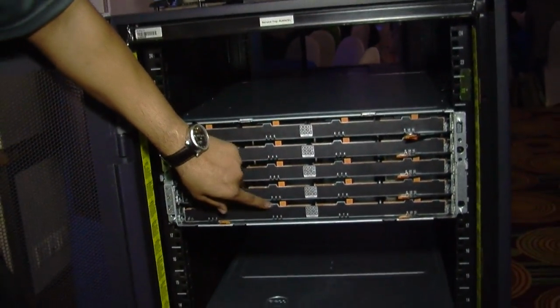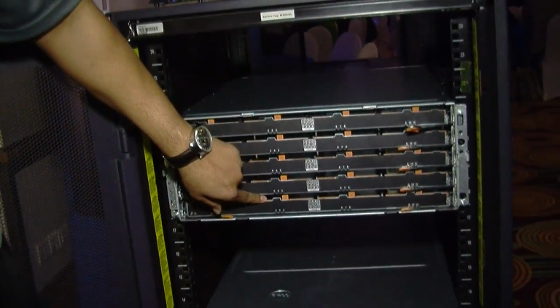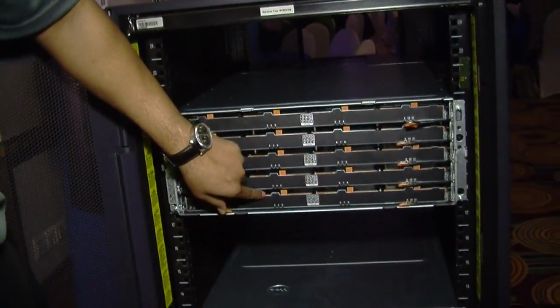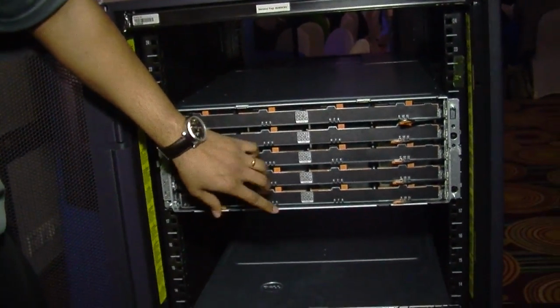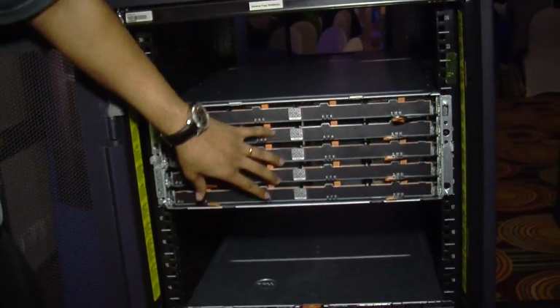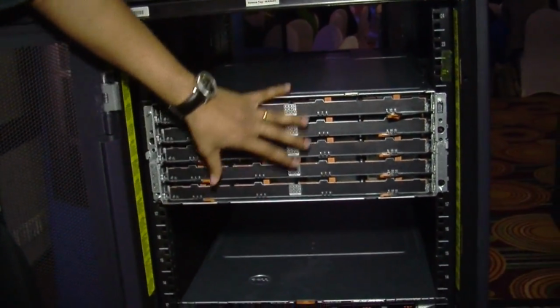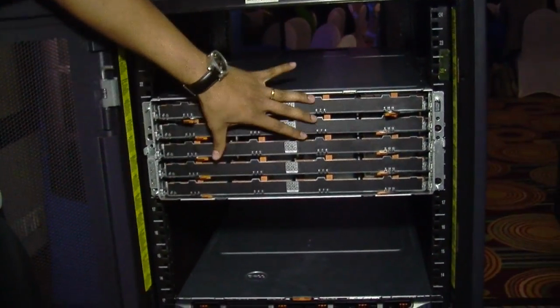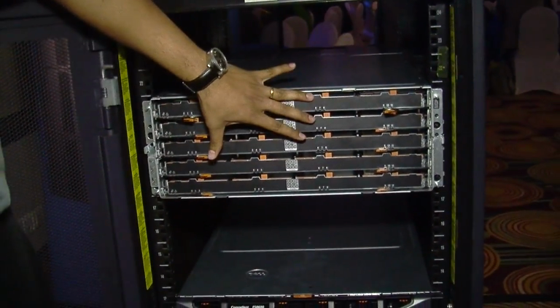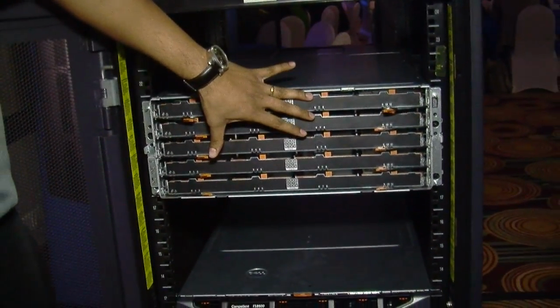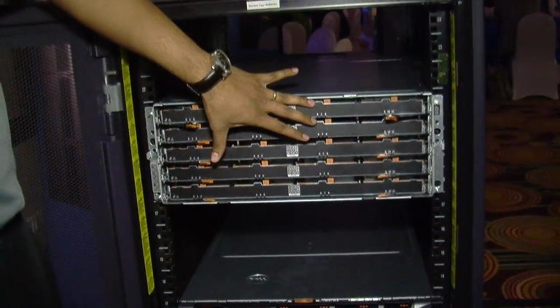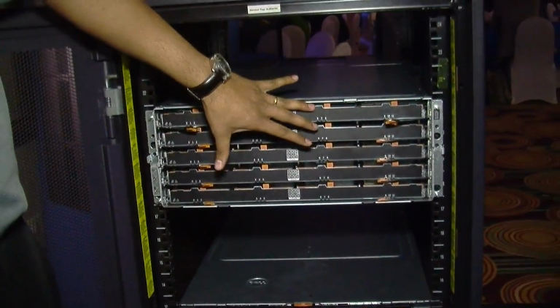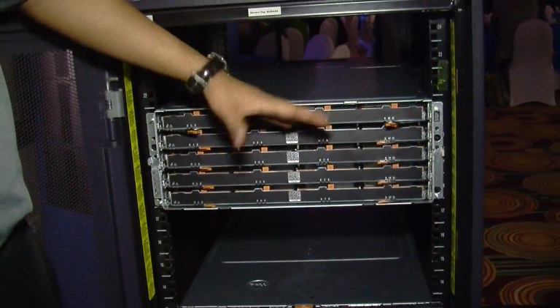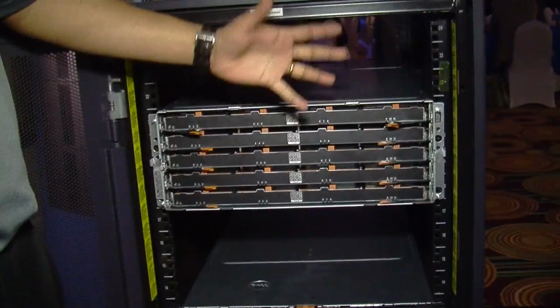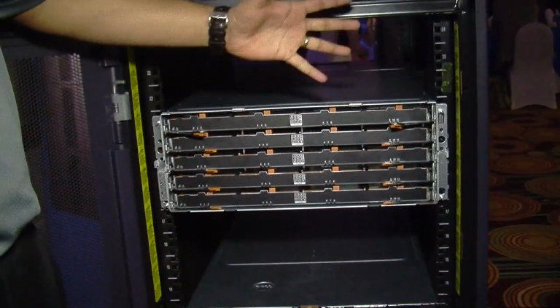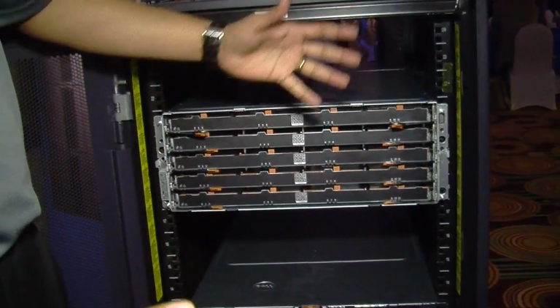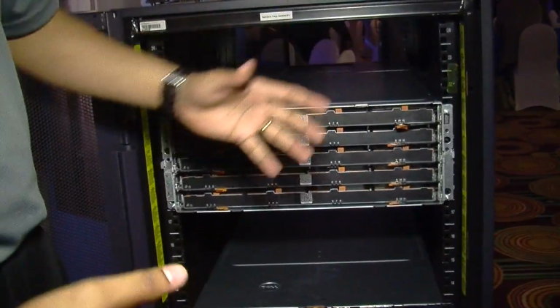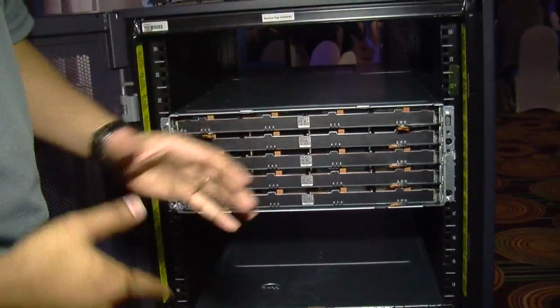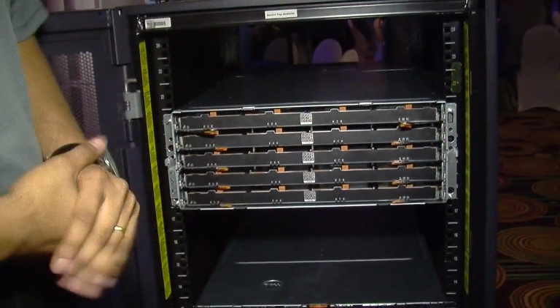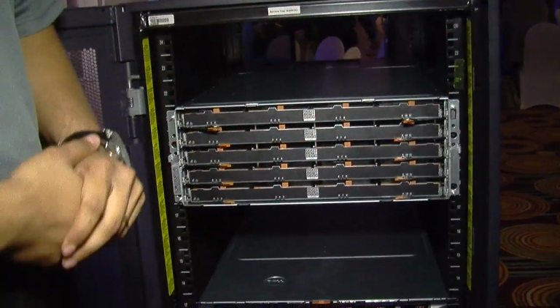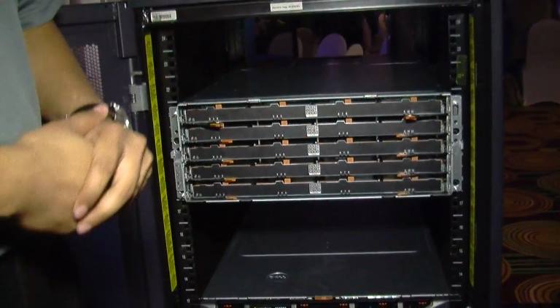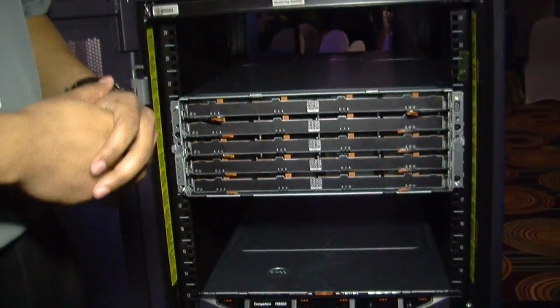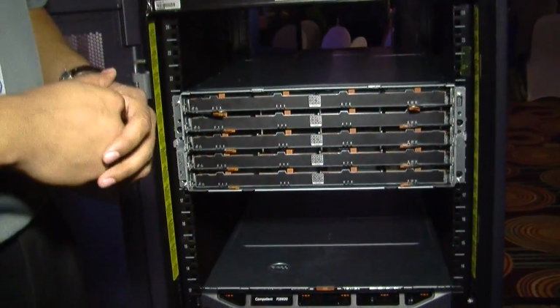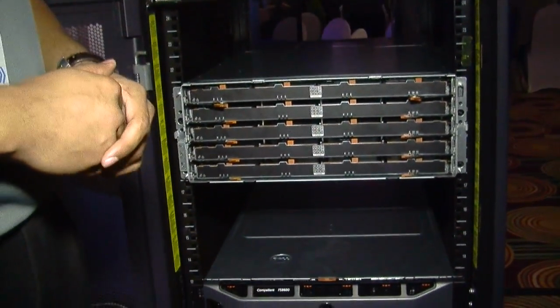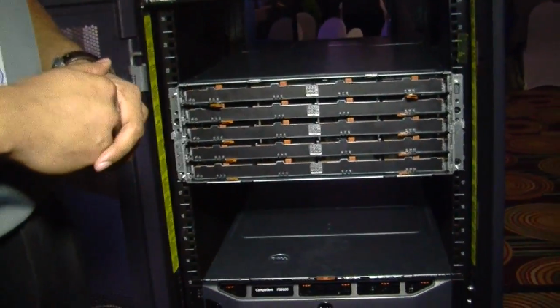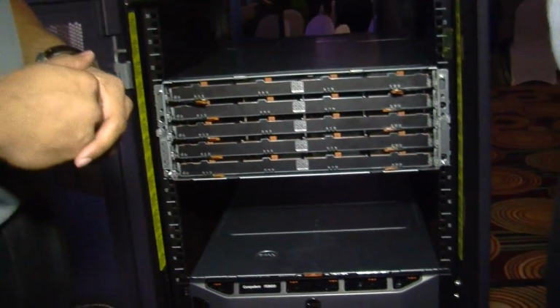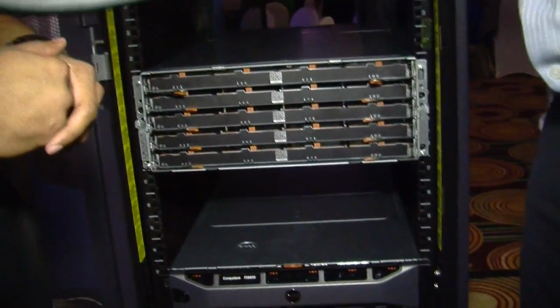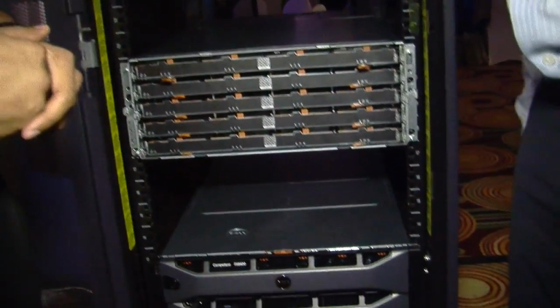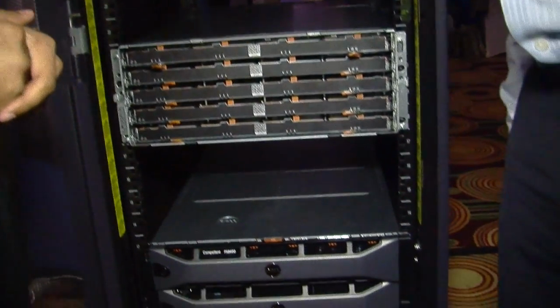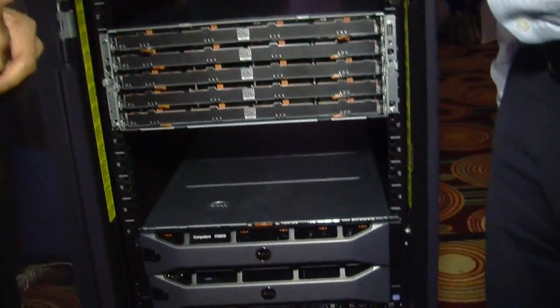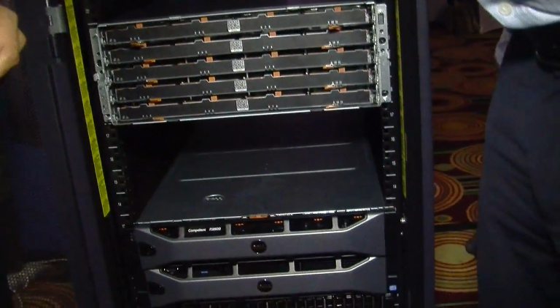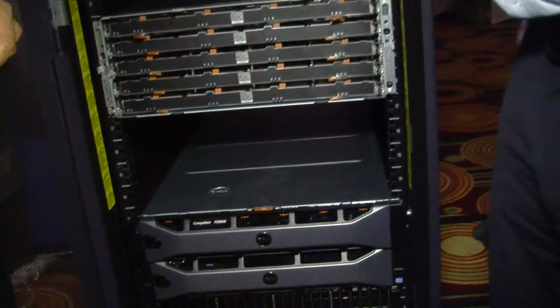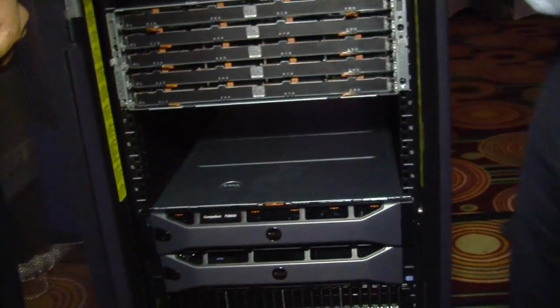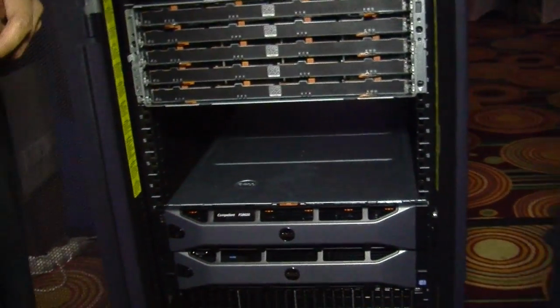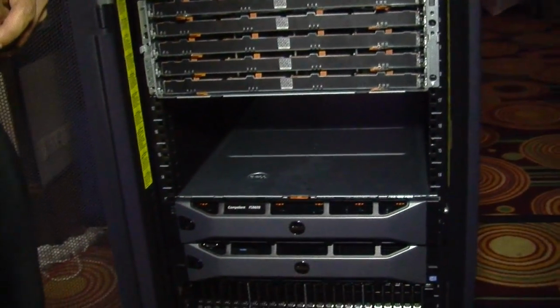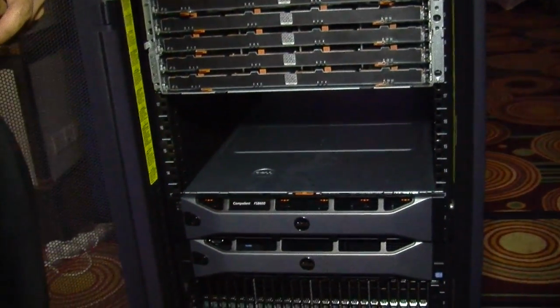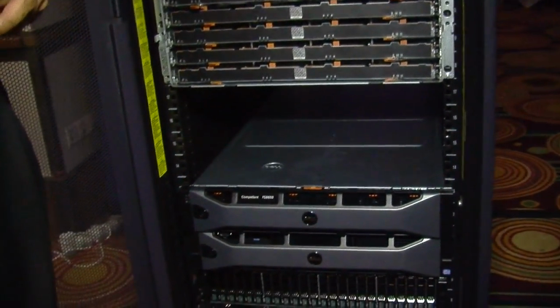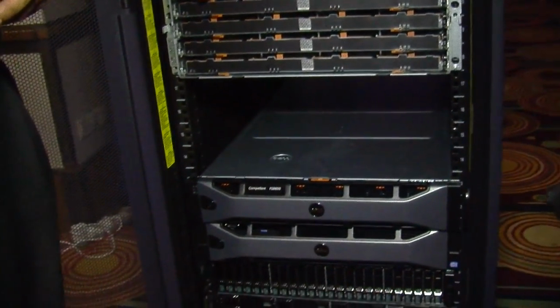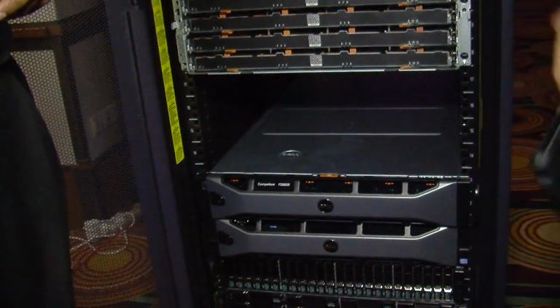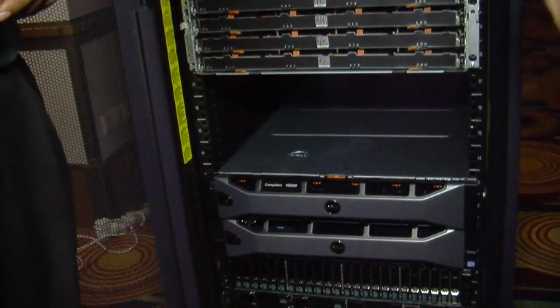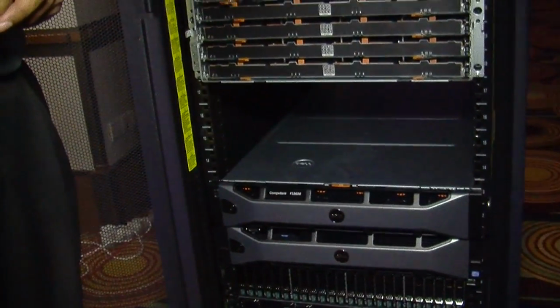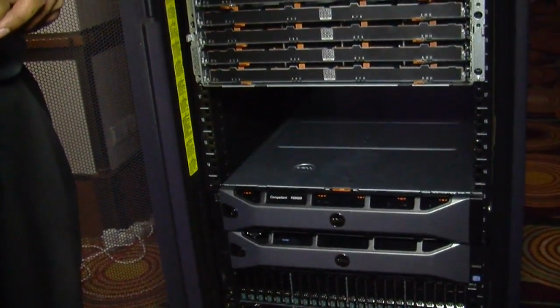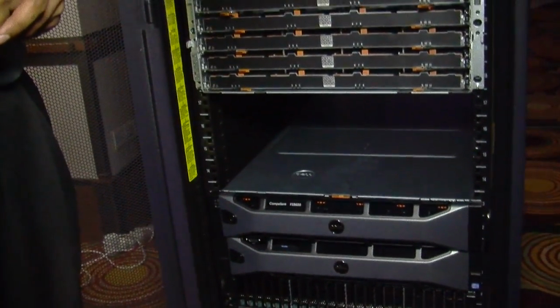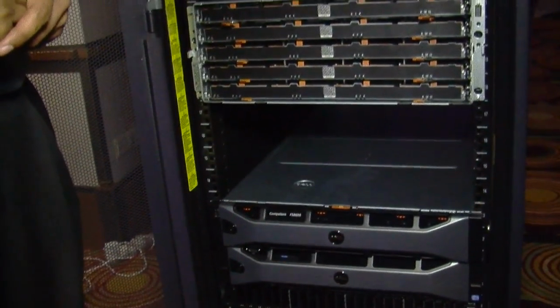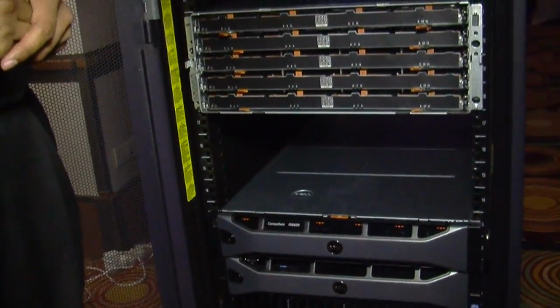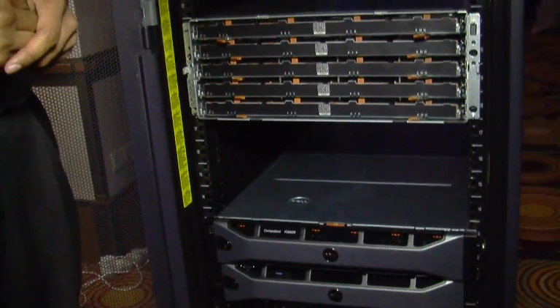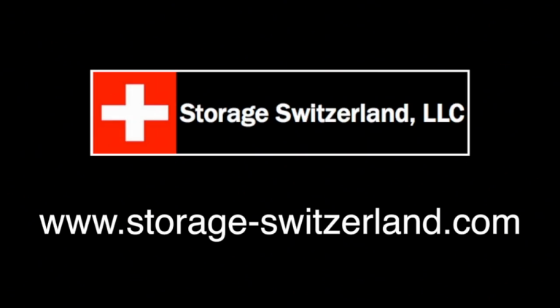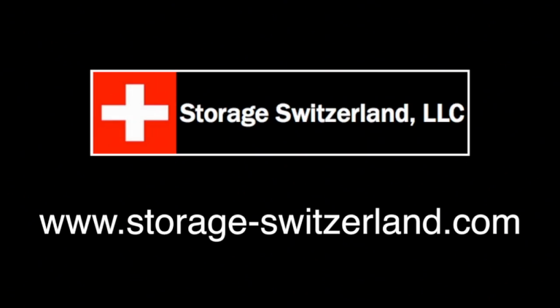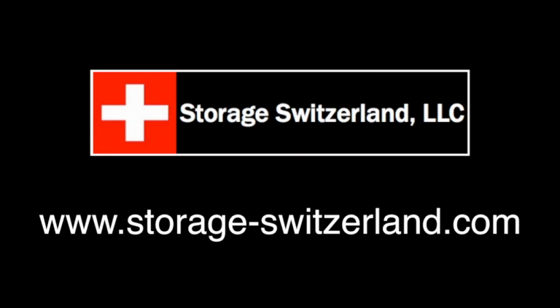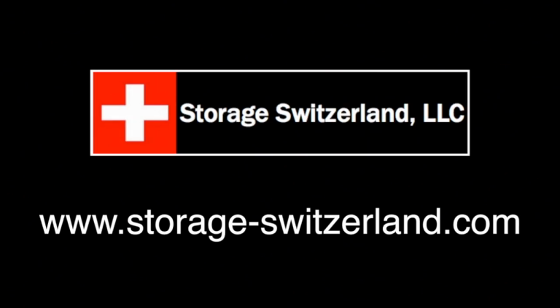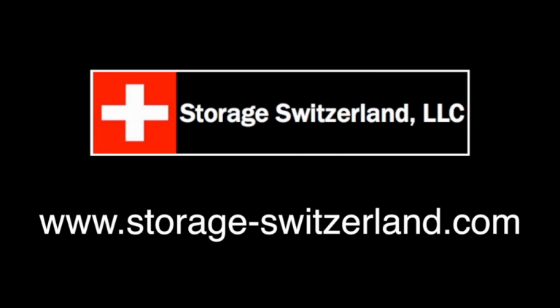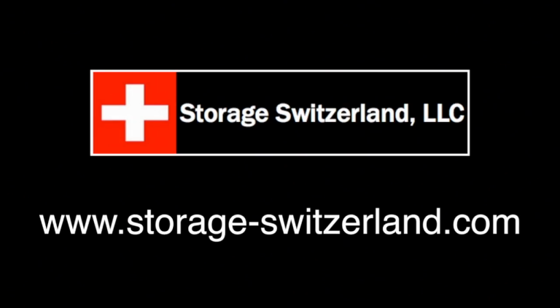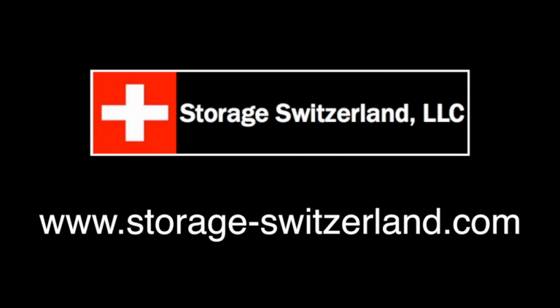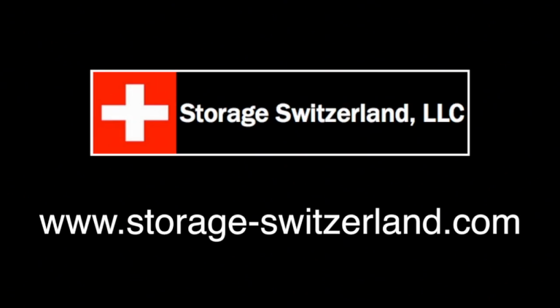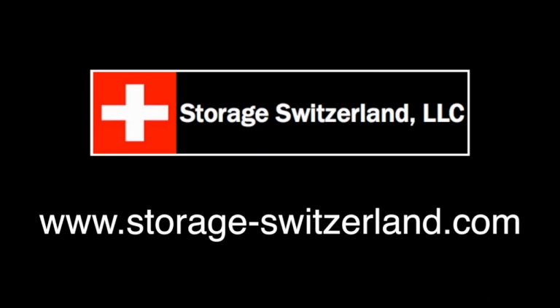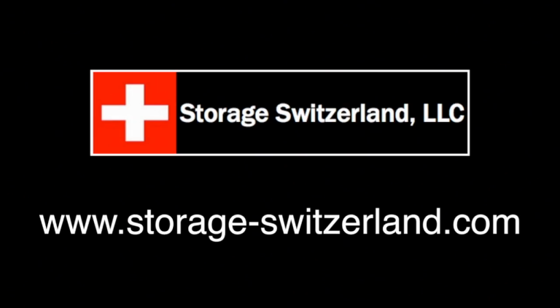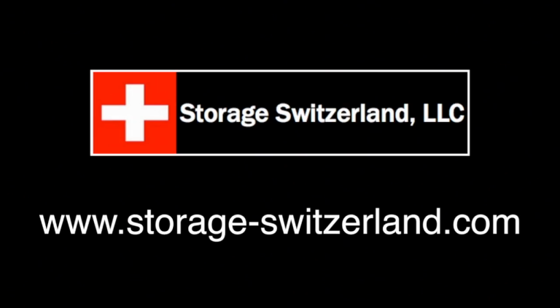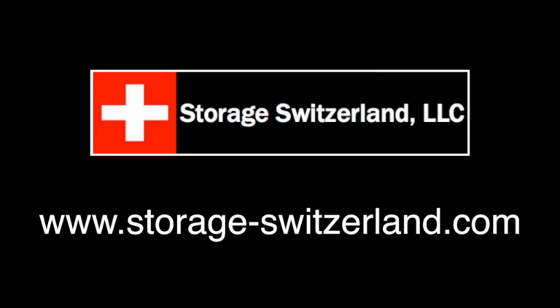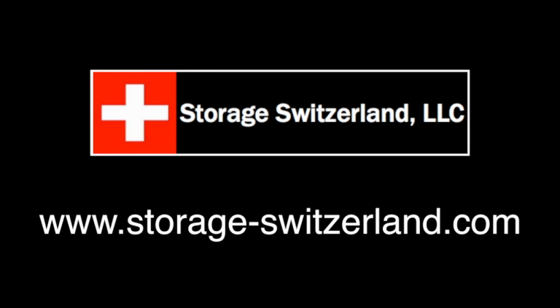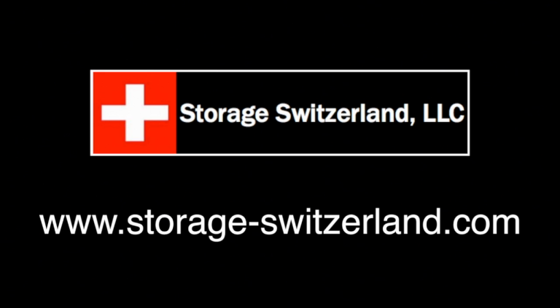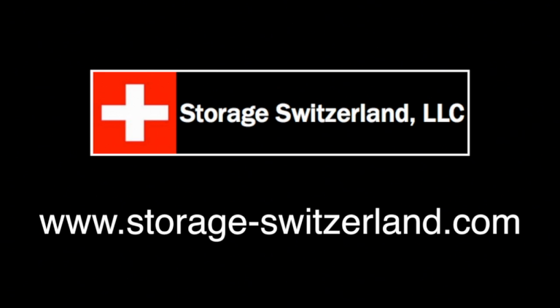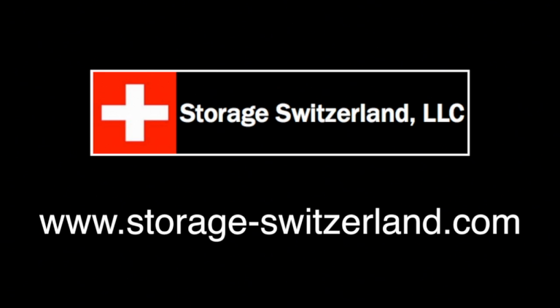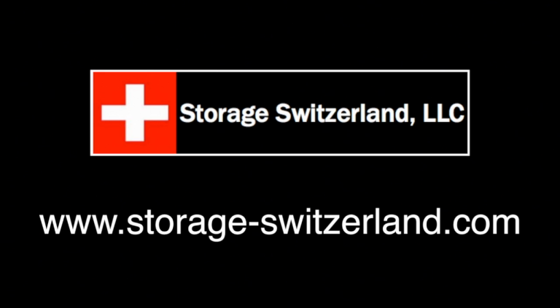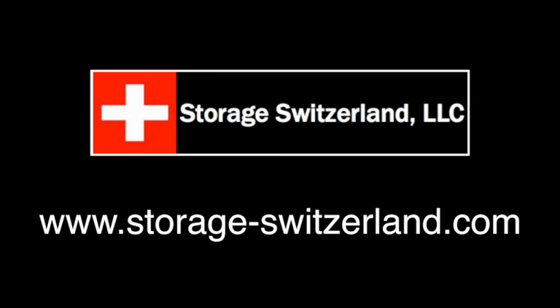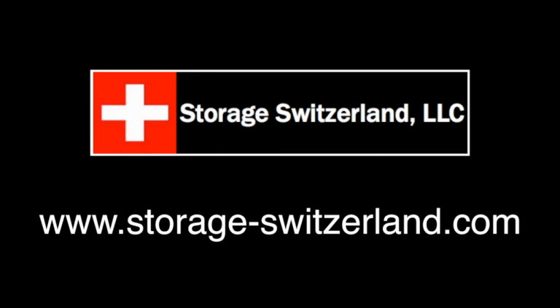And then you have five trays — five times 12 is 60 drives. That's awesome, great stuff. Thank you very much for showing it to us. Thank you so much for coming up.